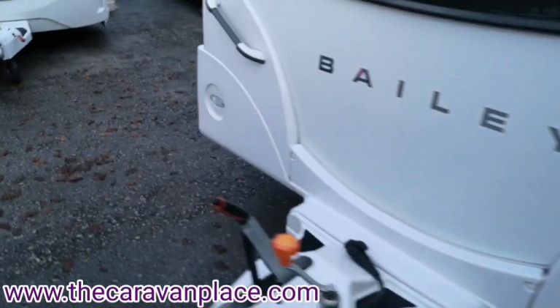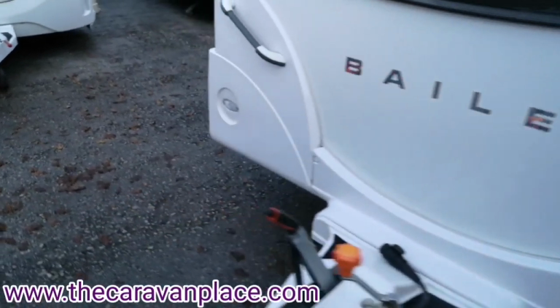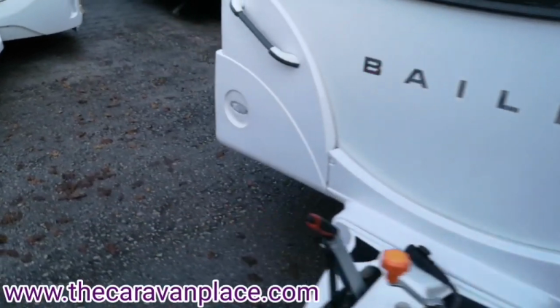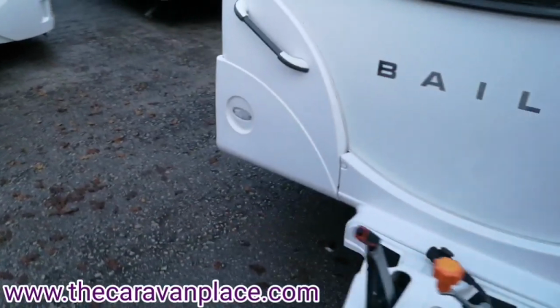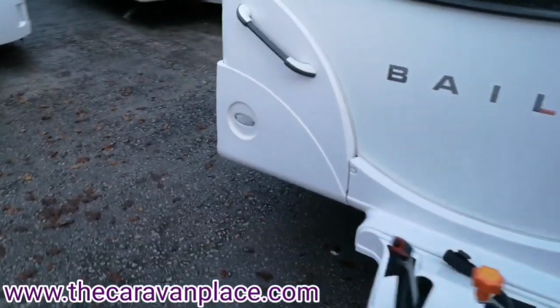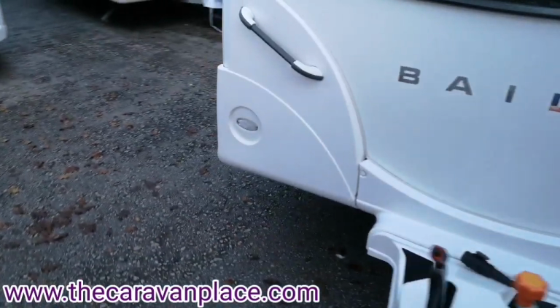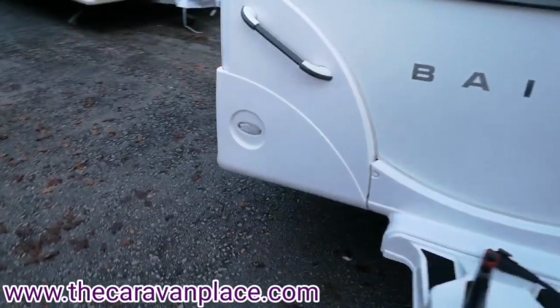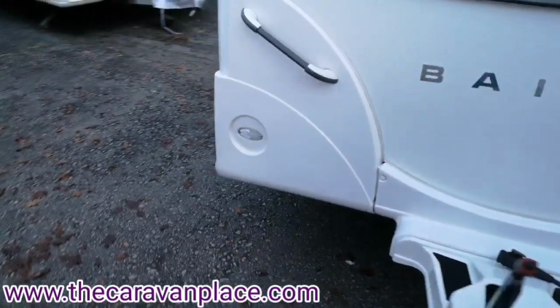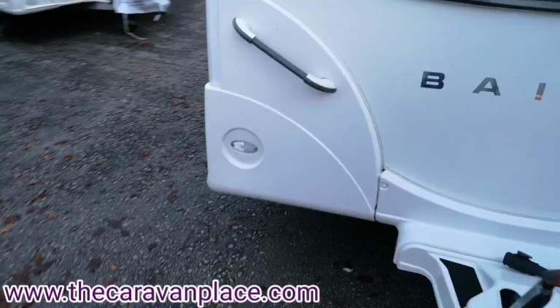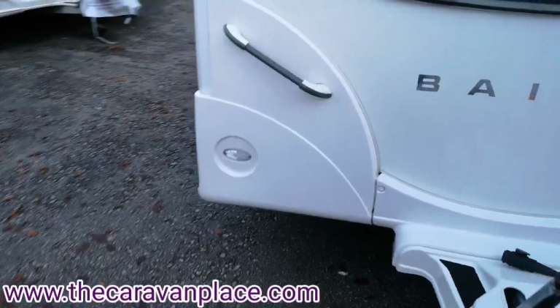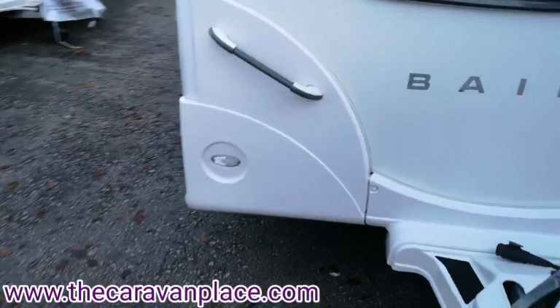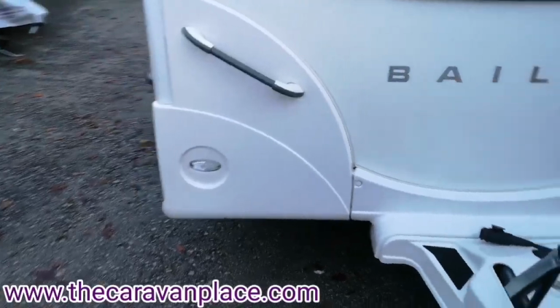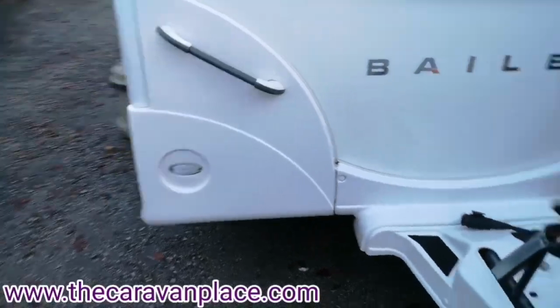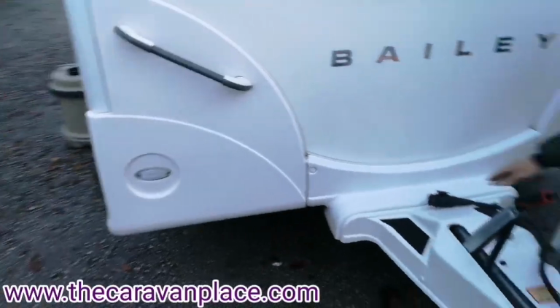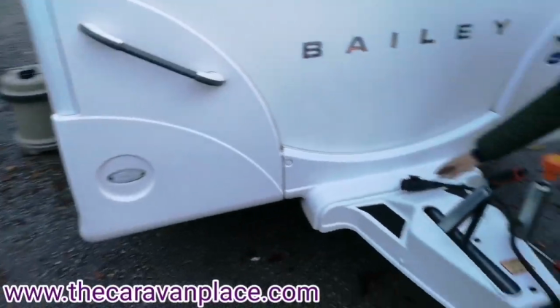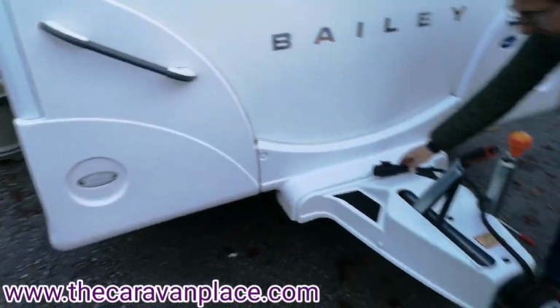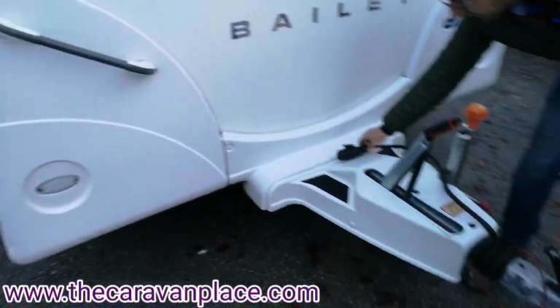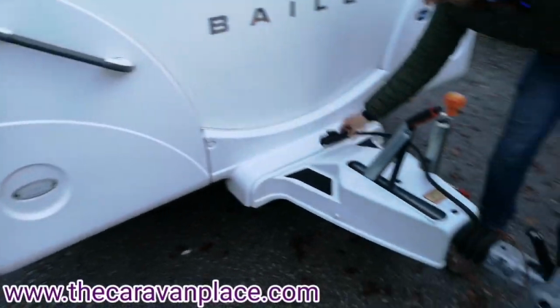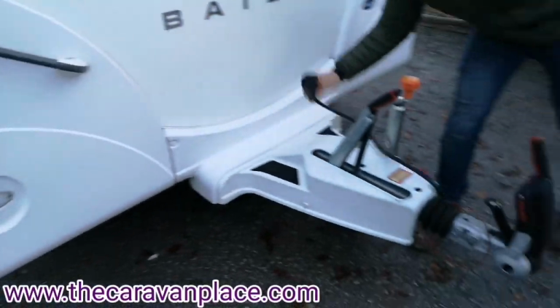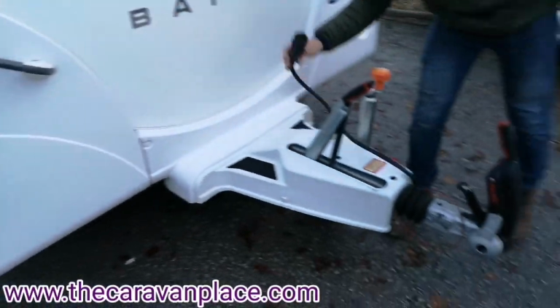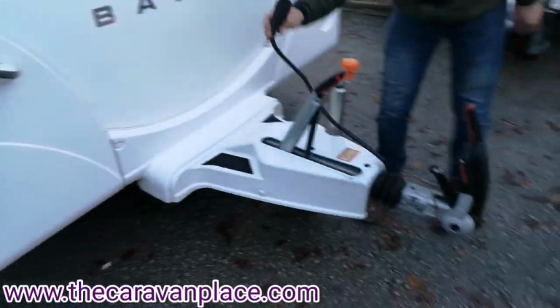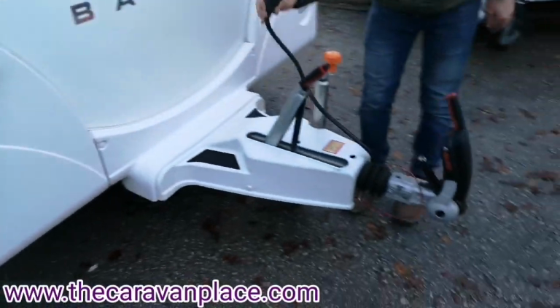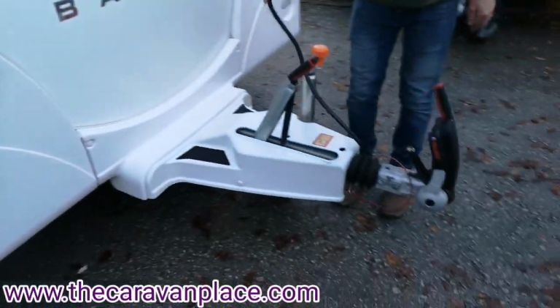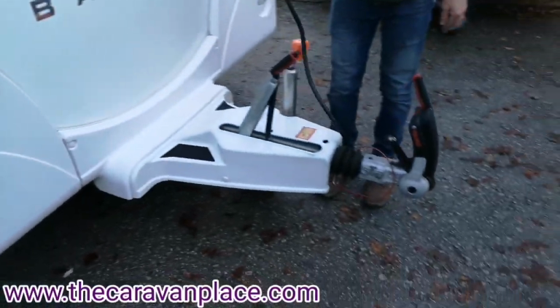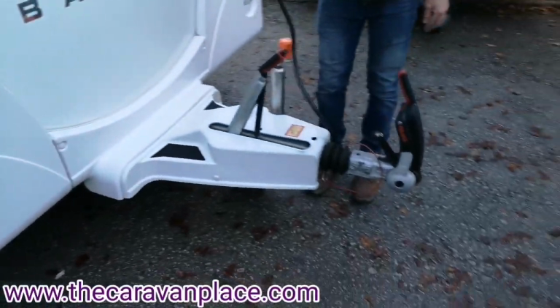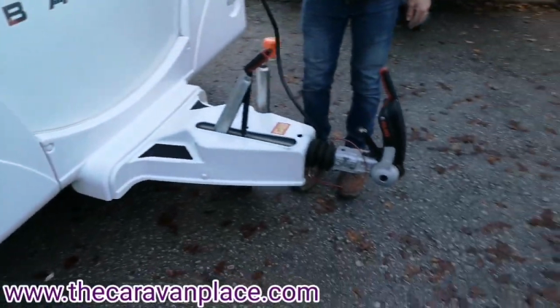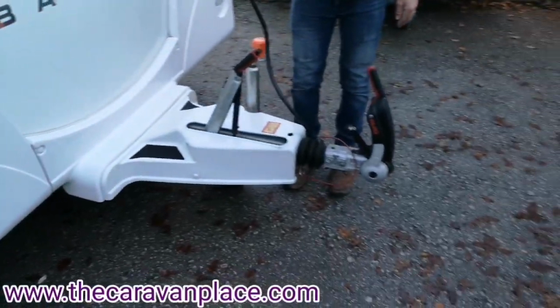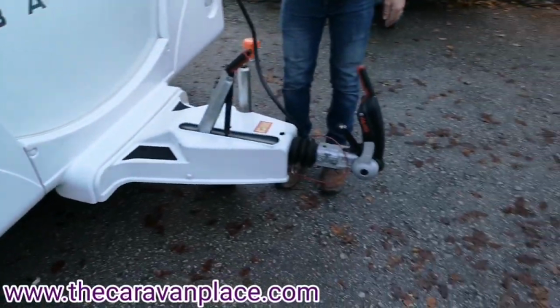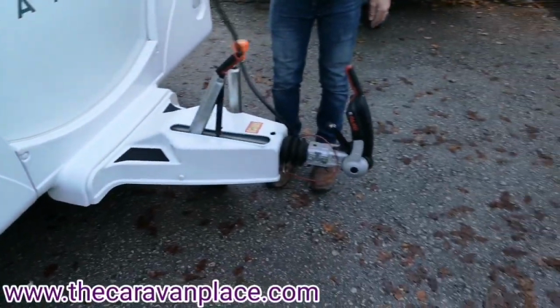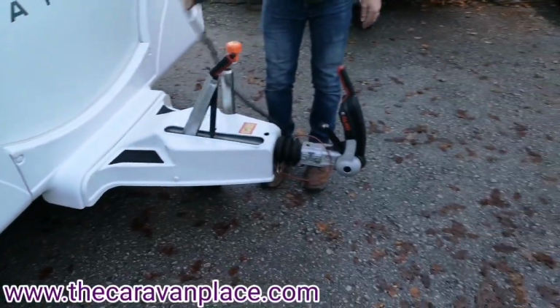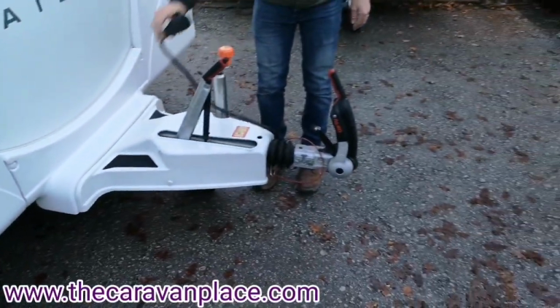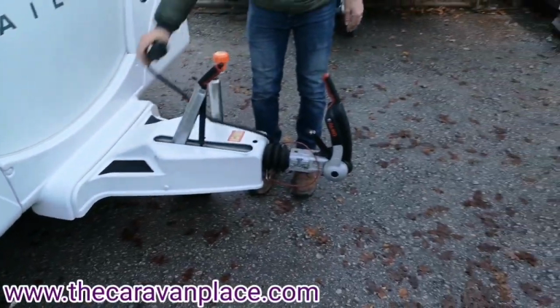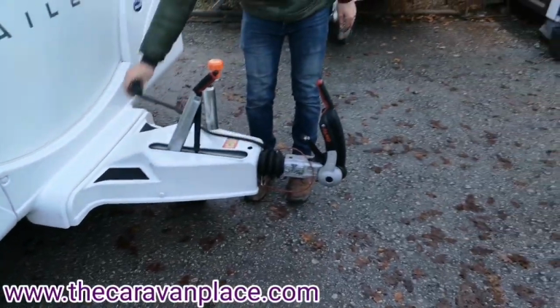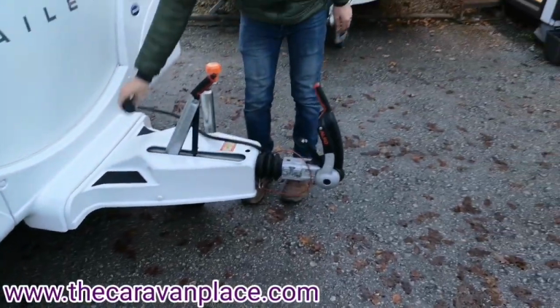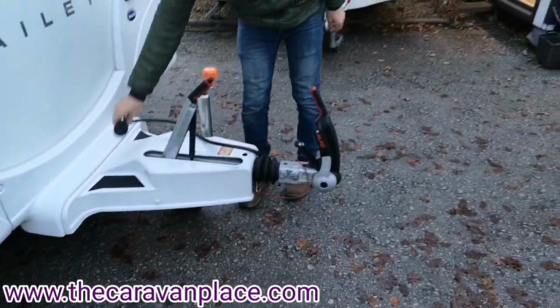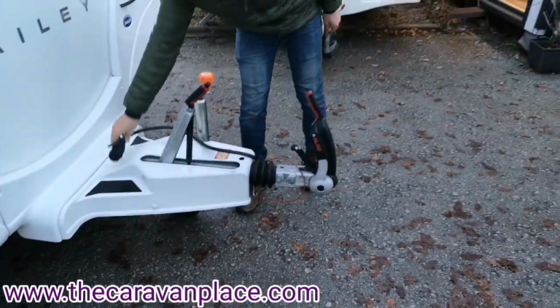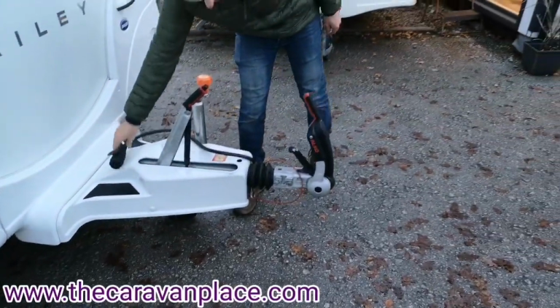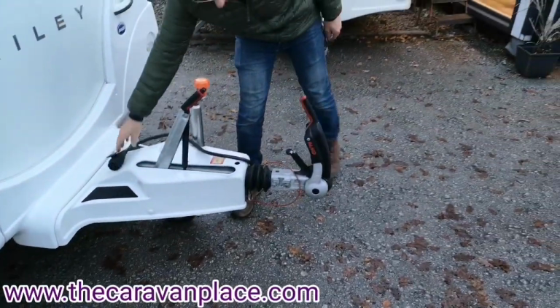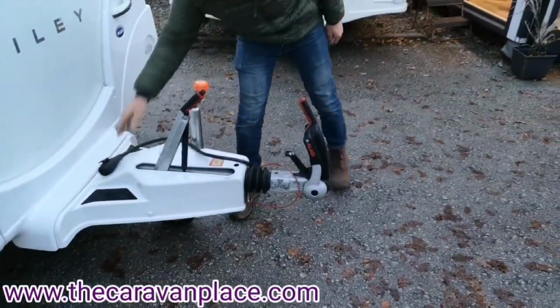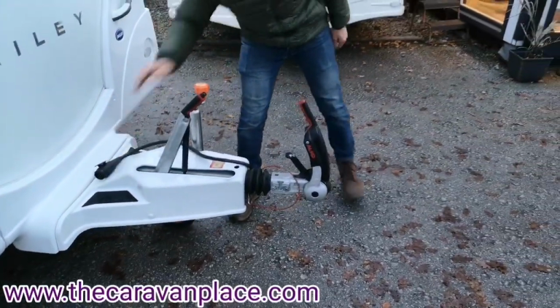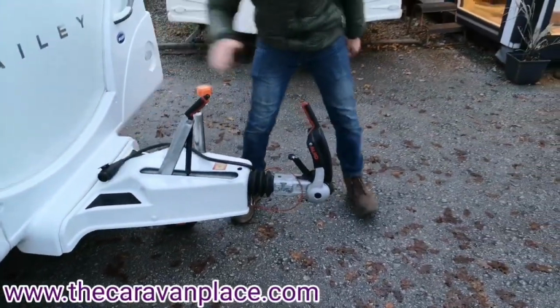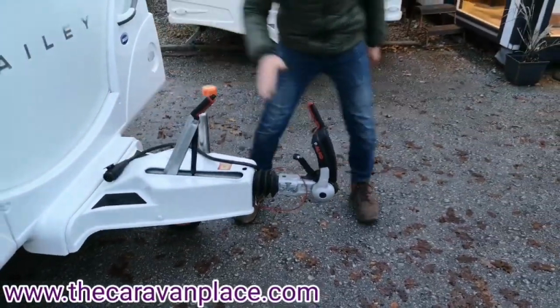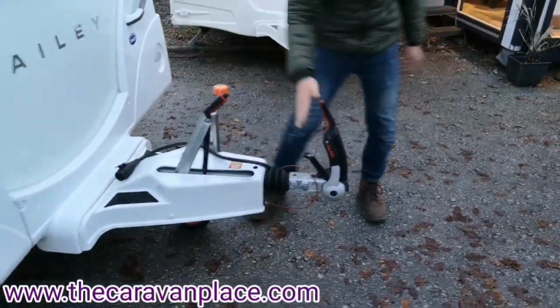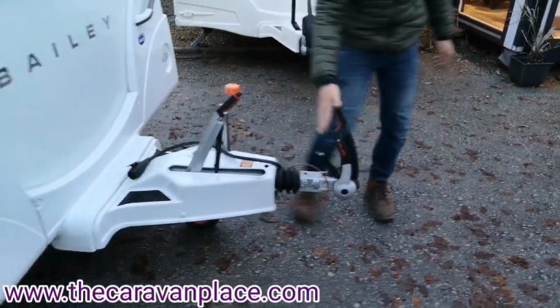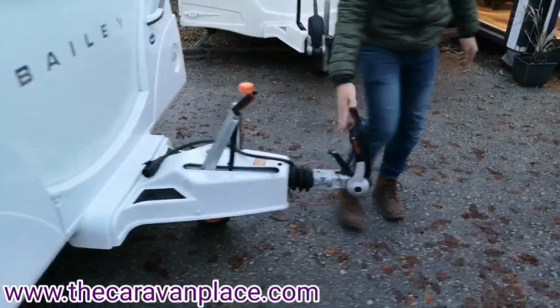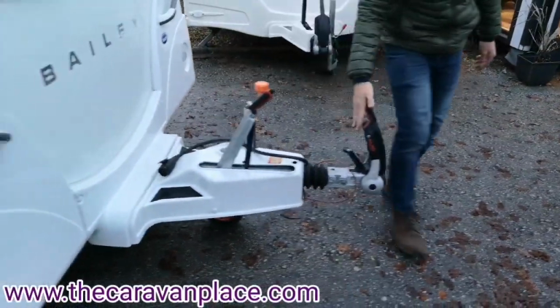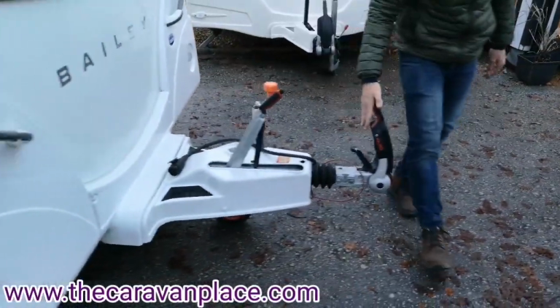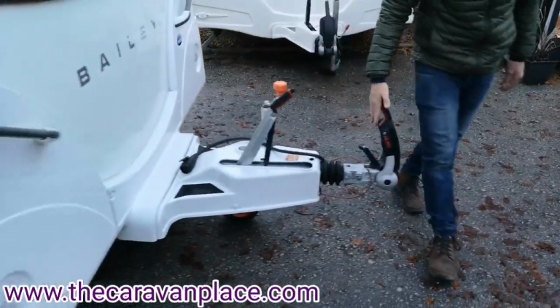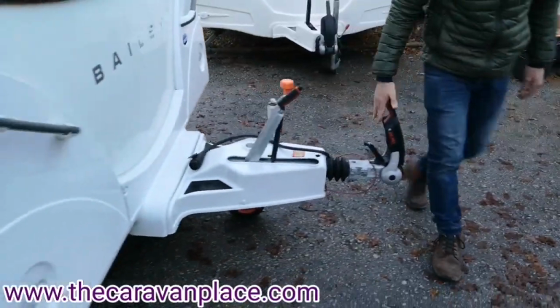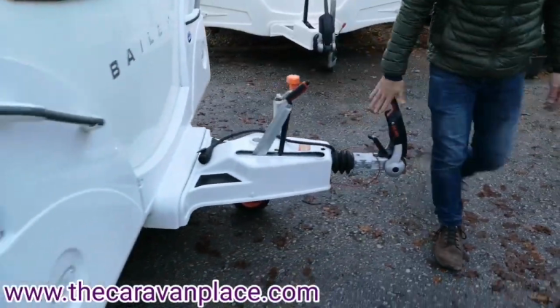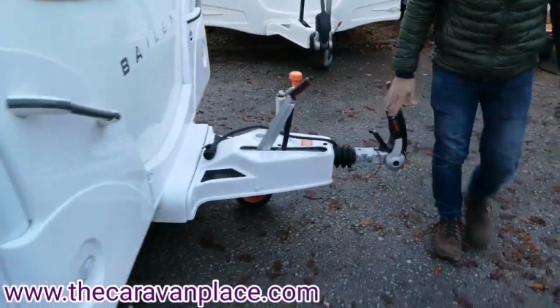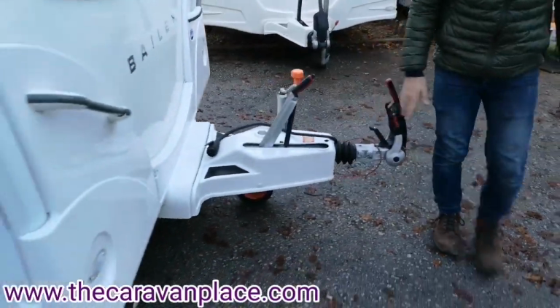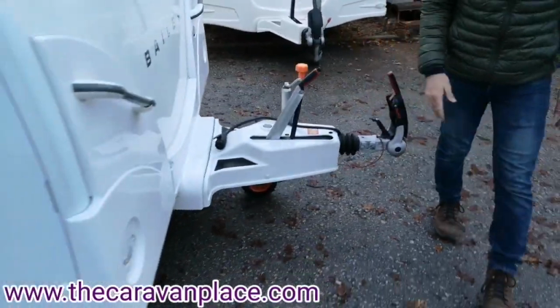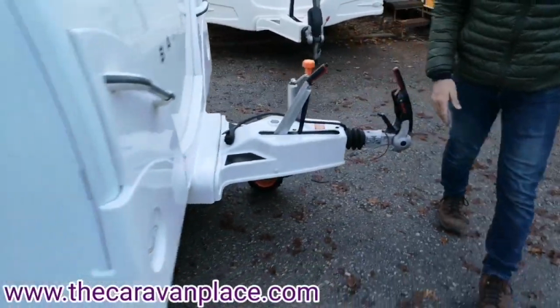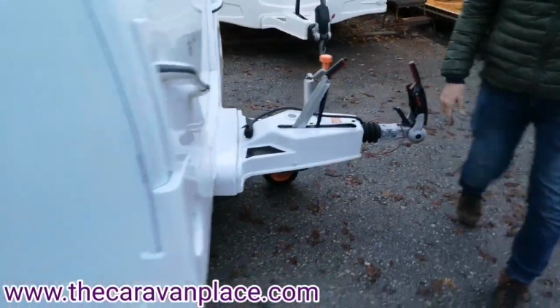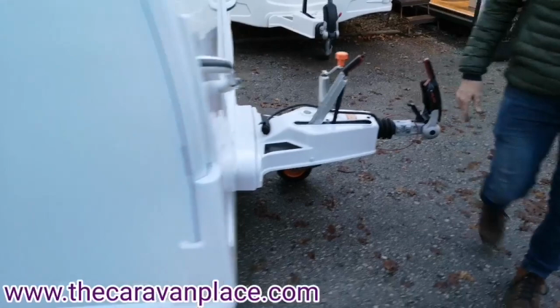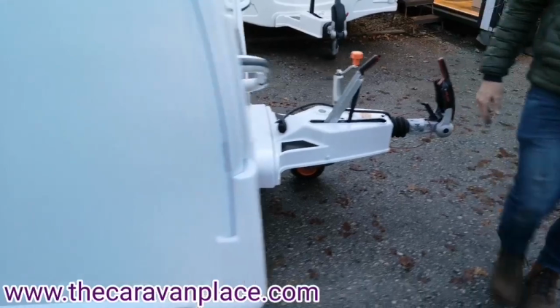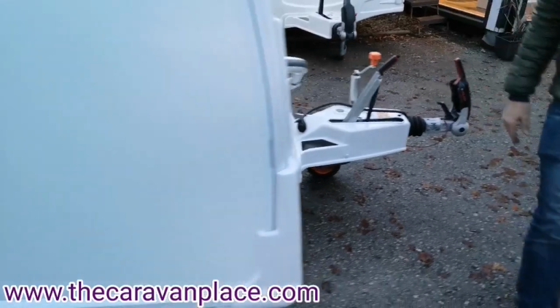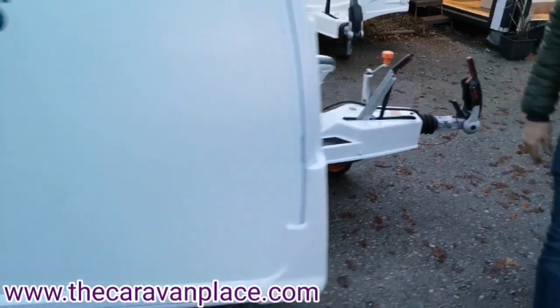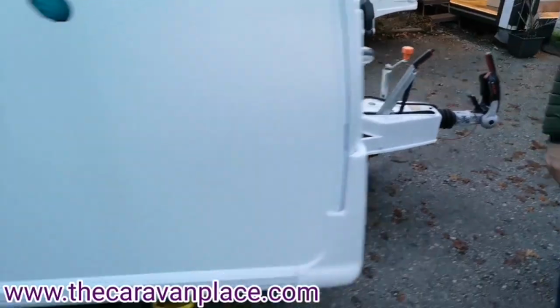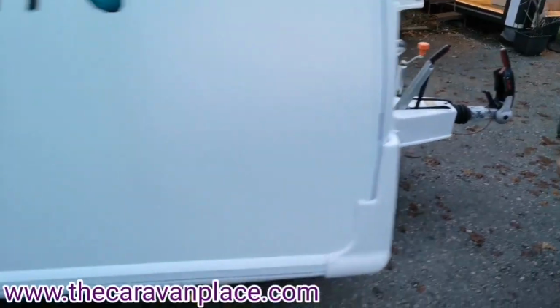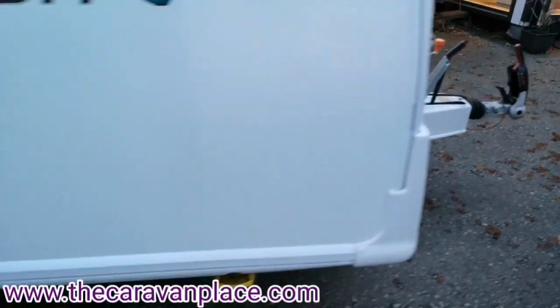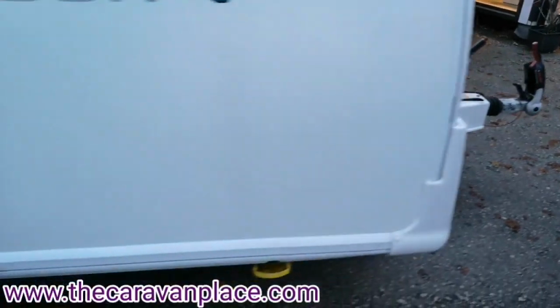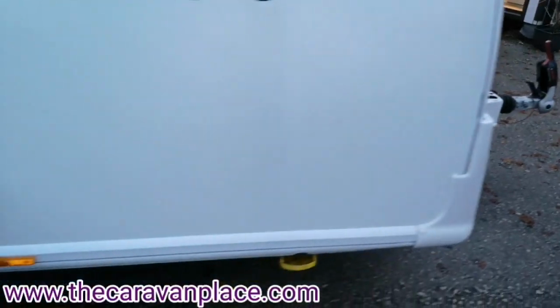We're on the Alco chassis and we've got 13 pin electrics and we've got the Alco AKS 3004.